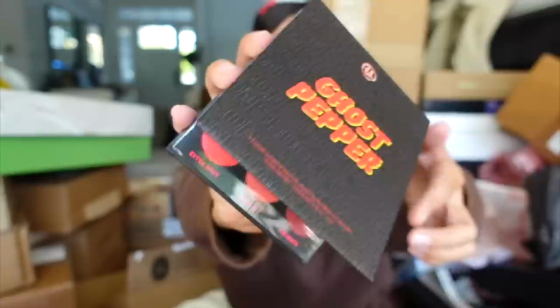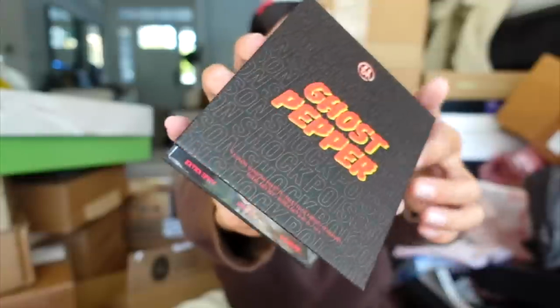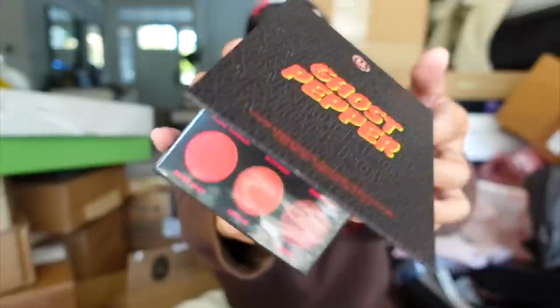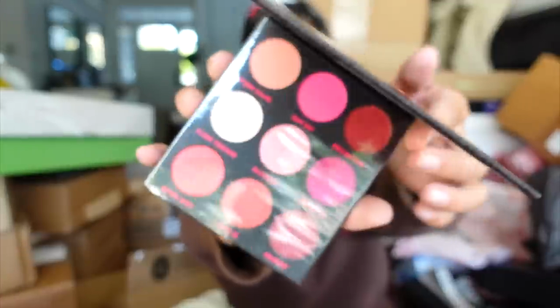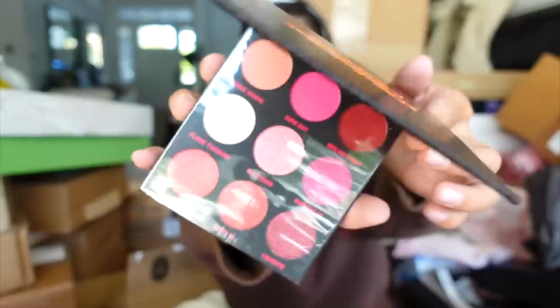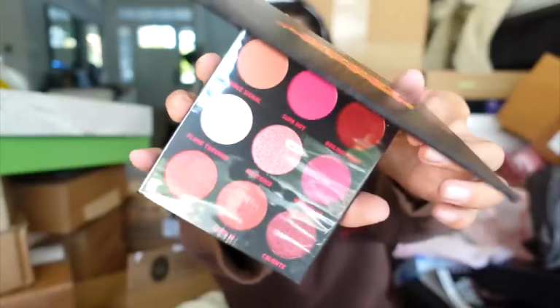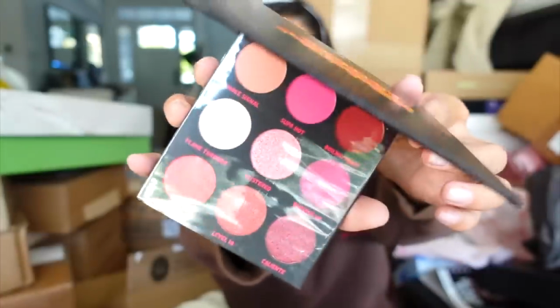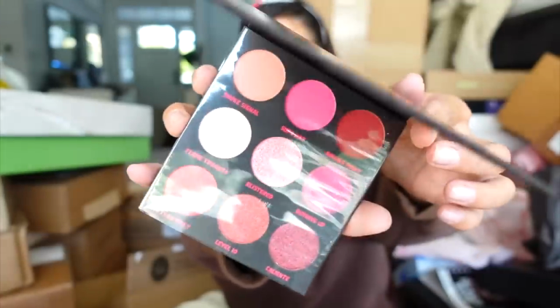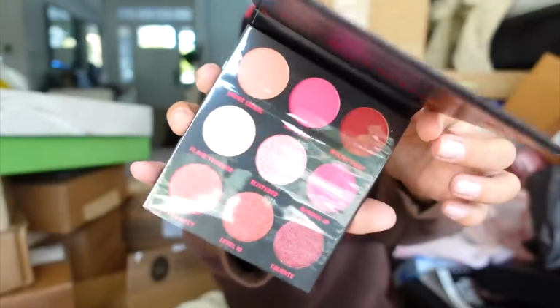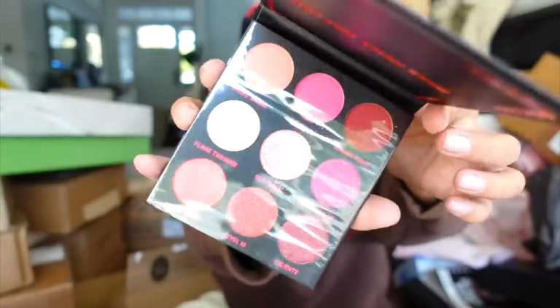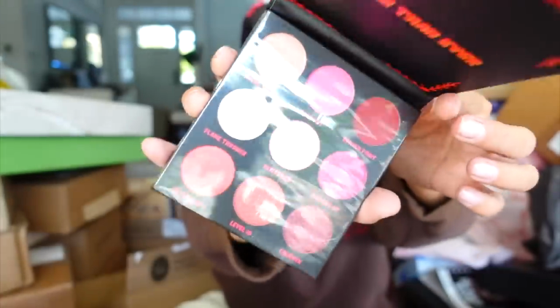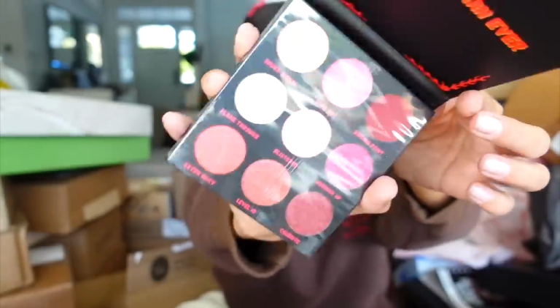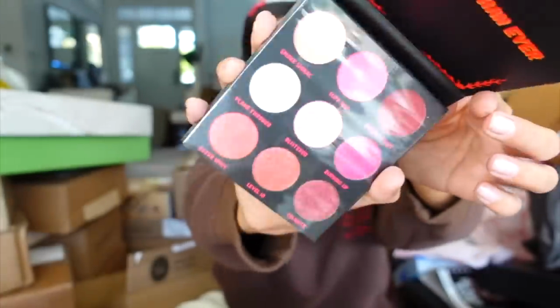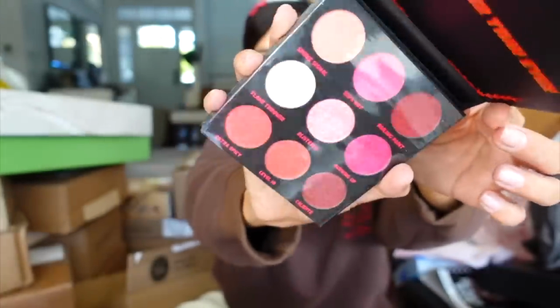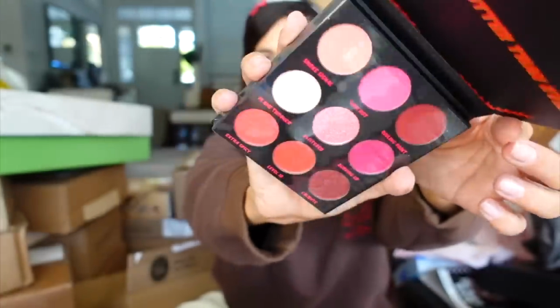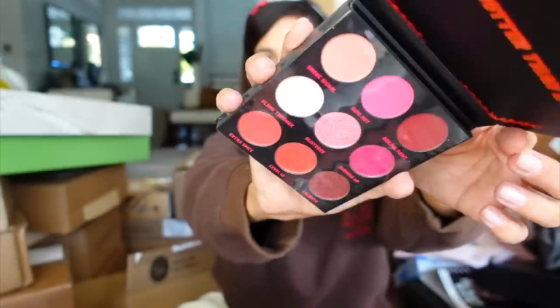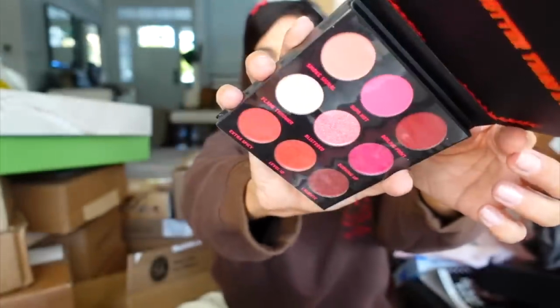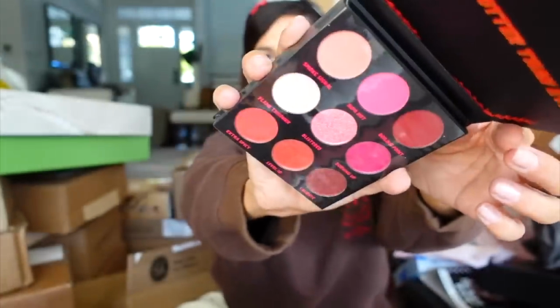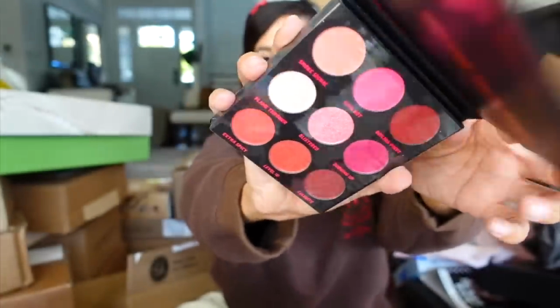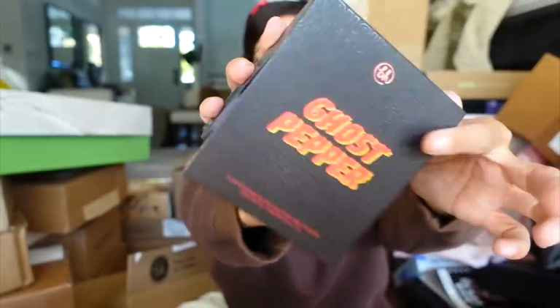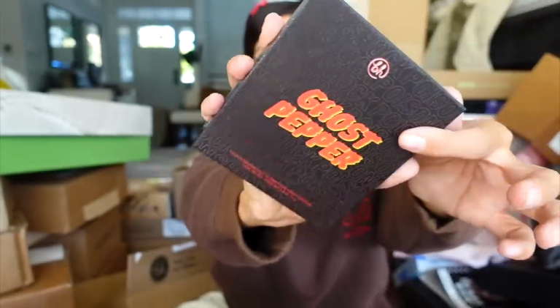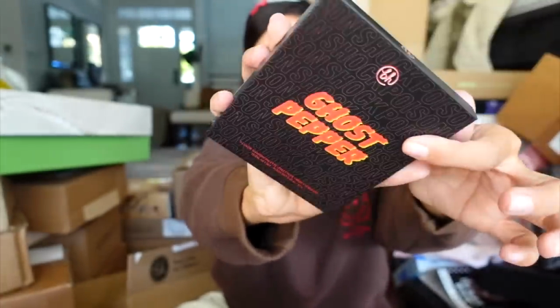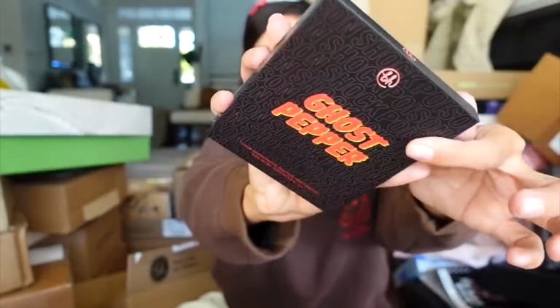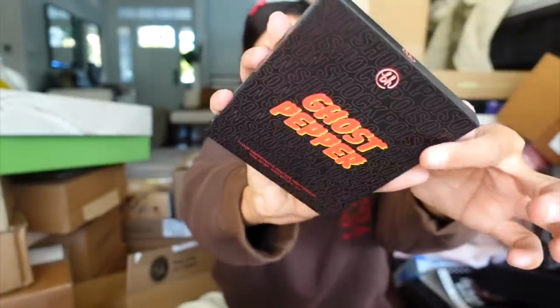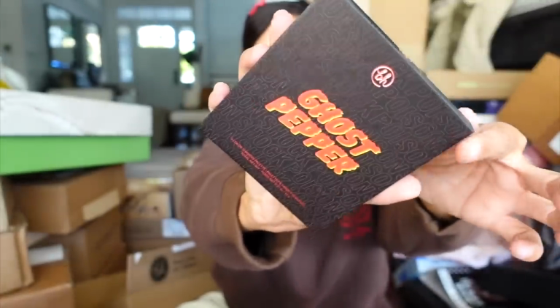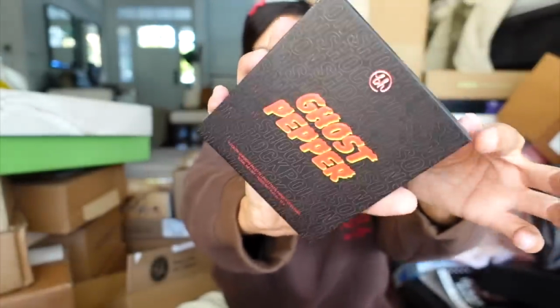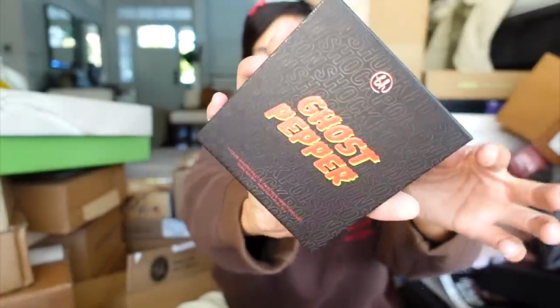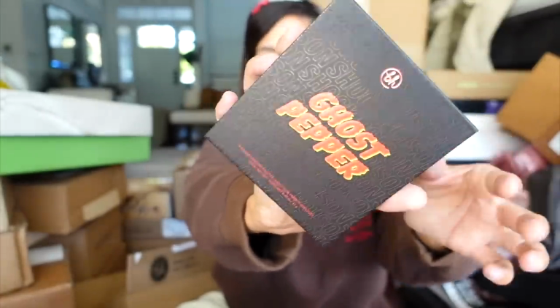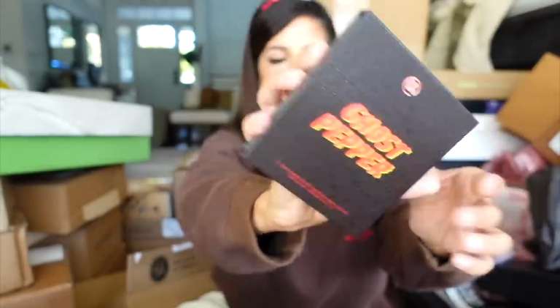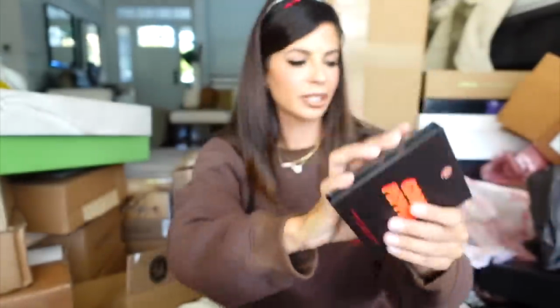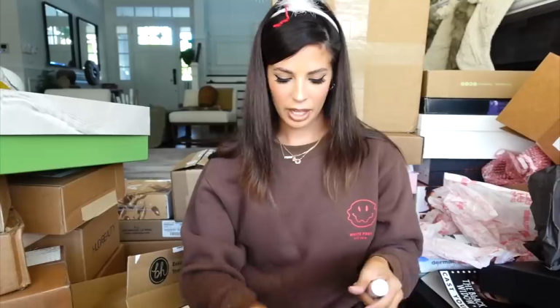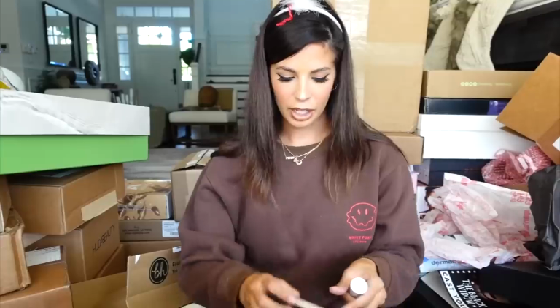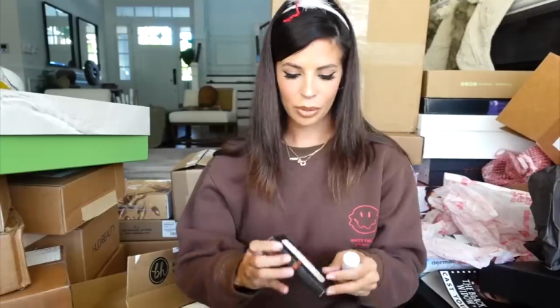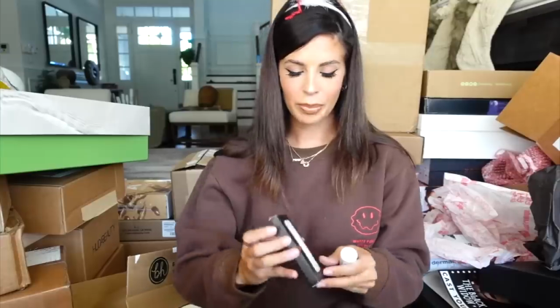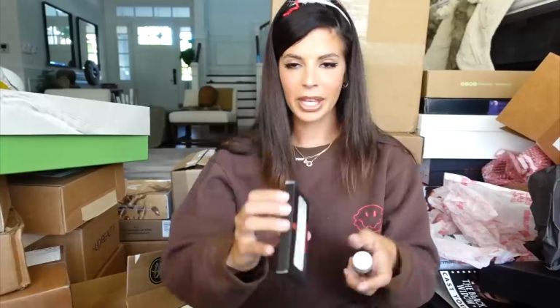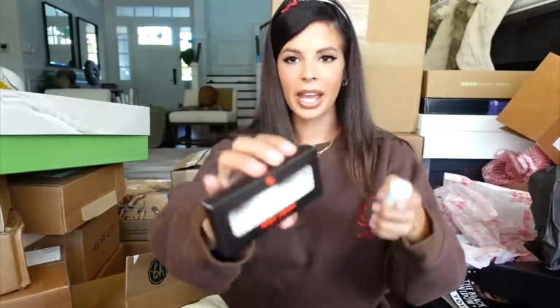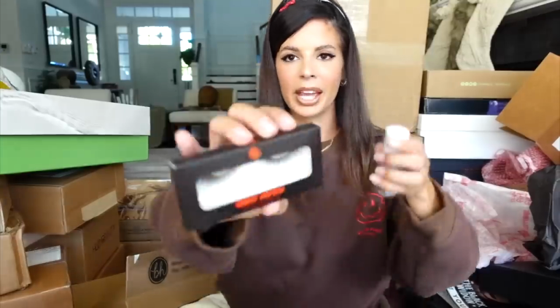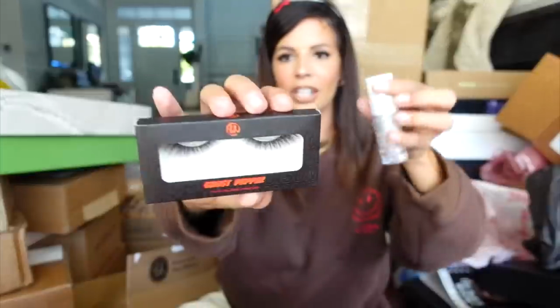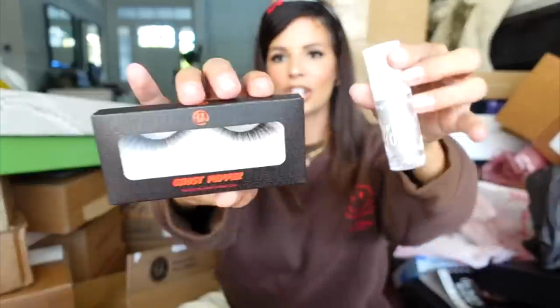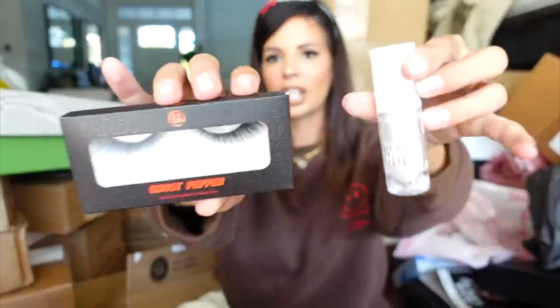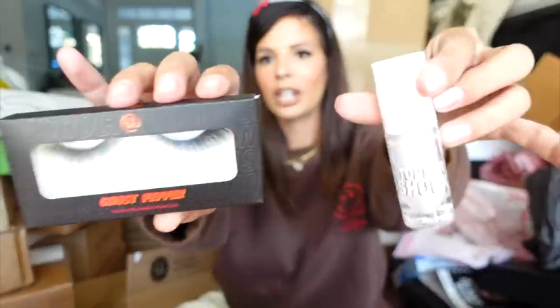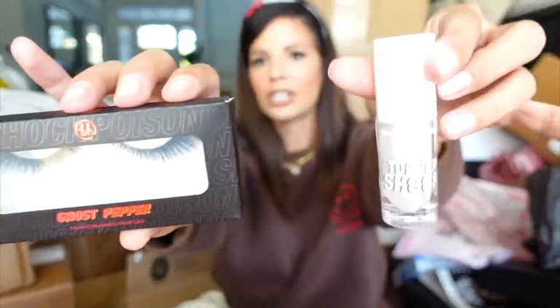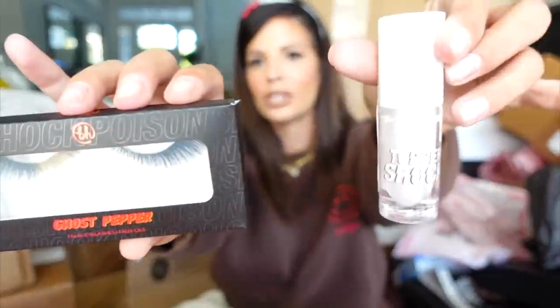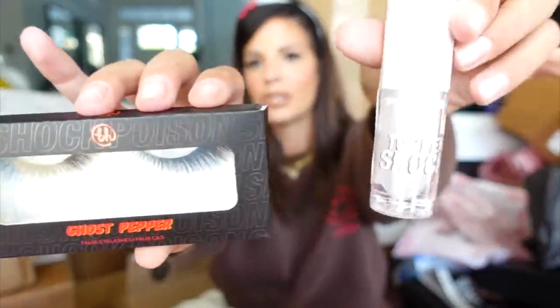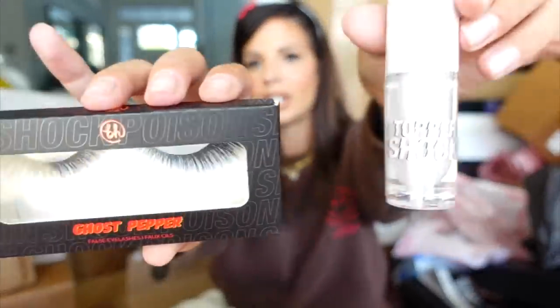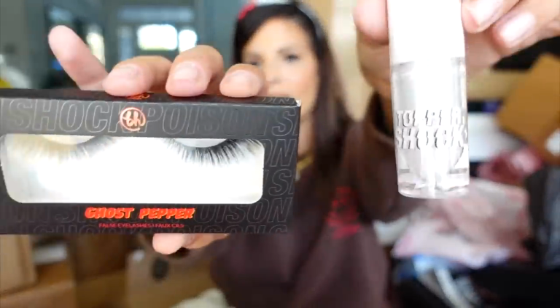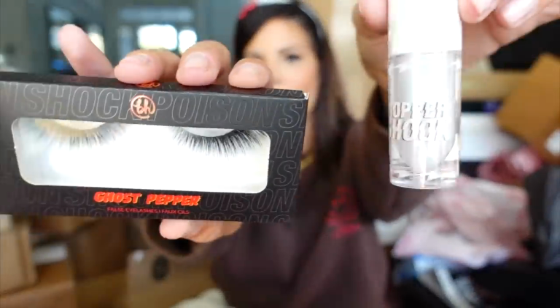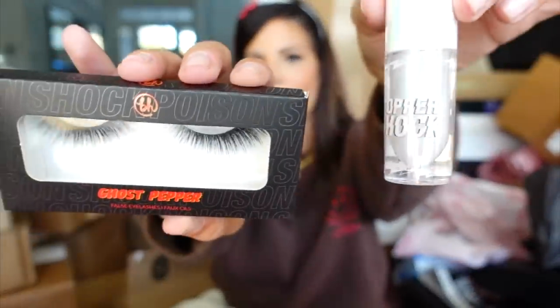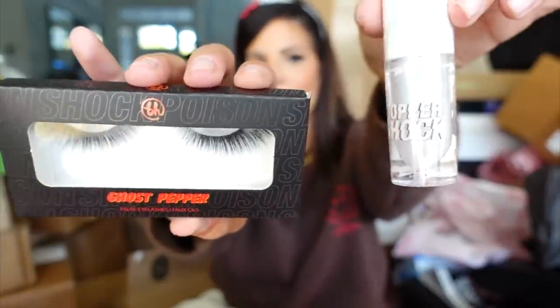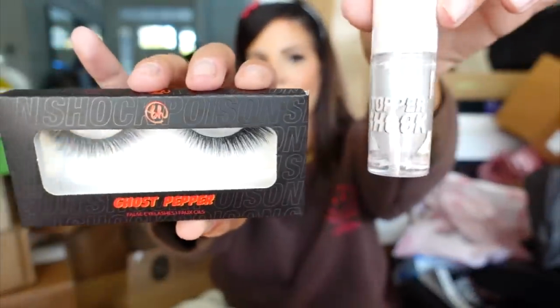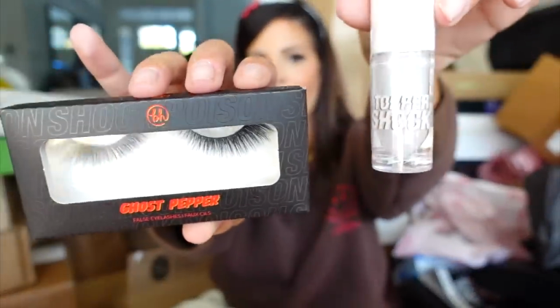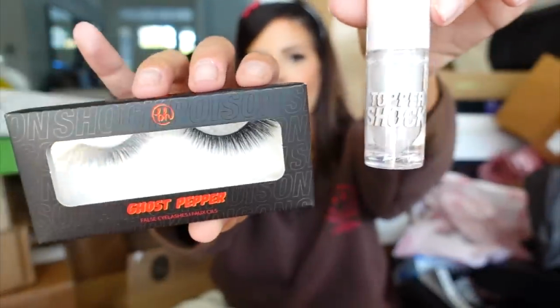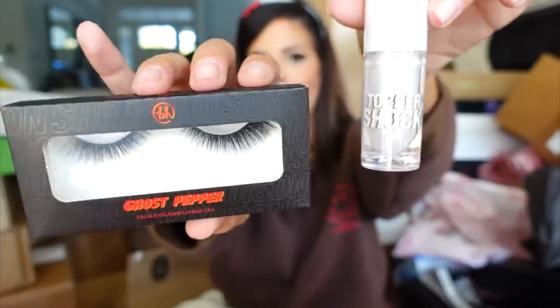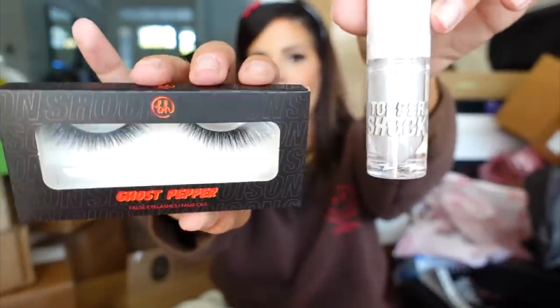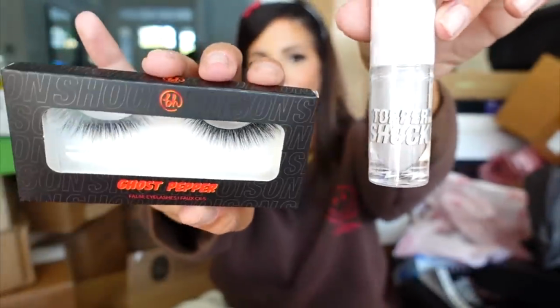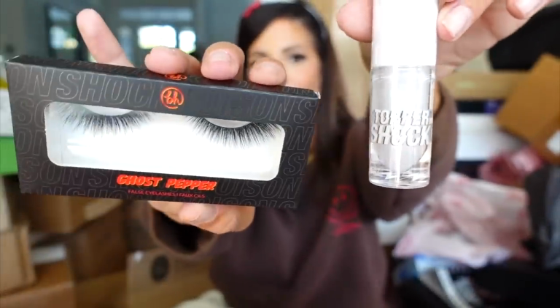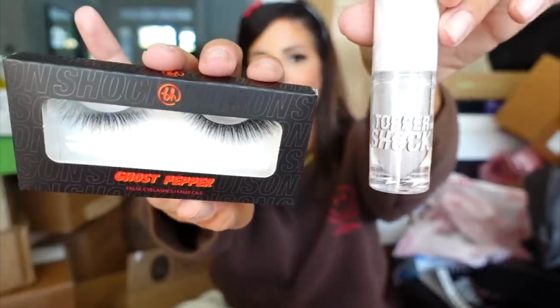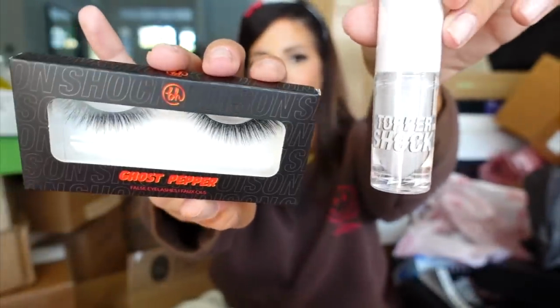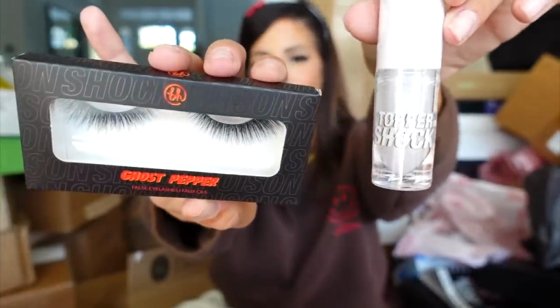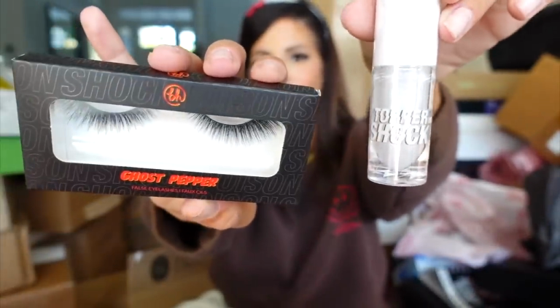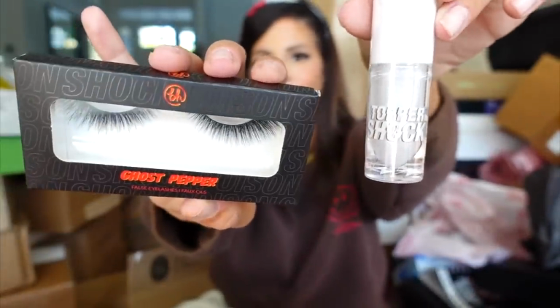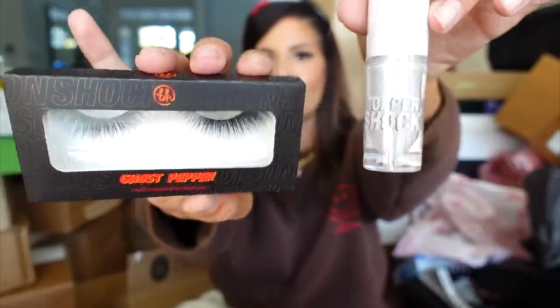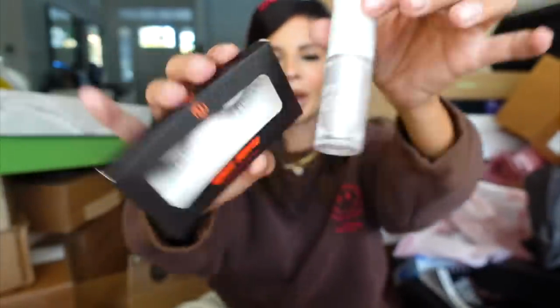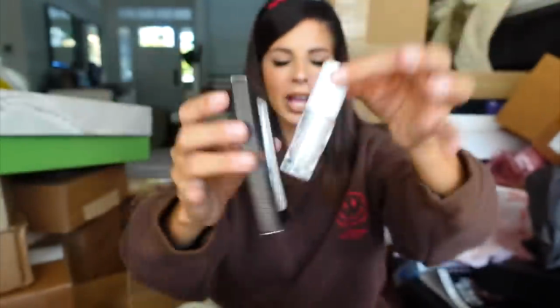This is a BH palette for the holidays. Thank you BH. They also sent over a couple other items as well.